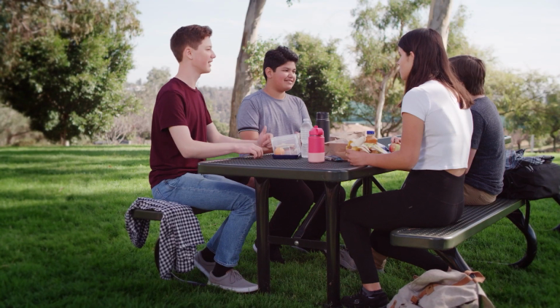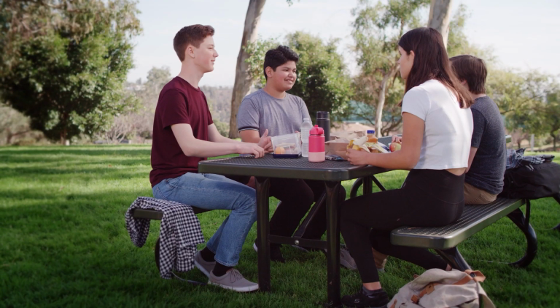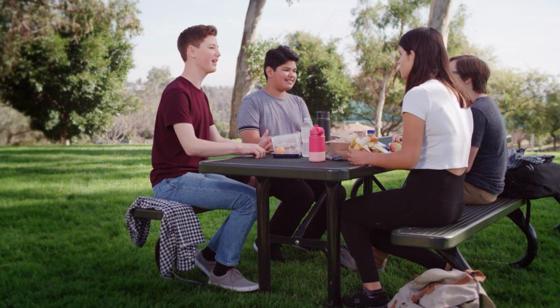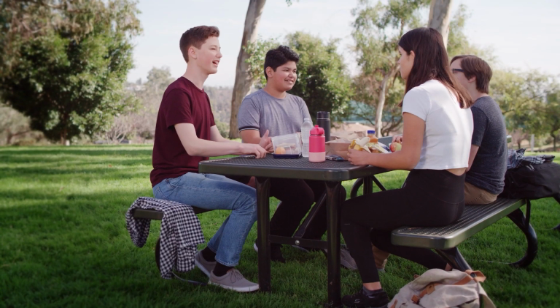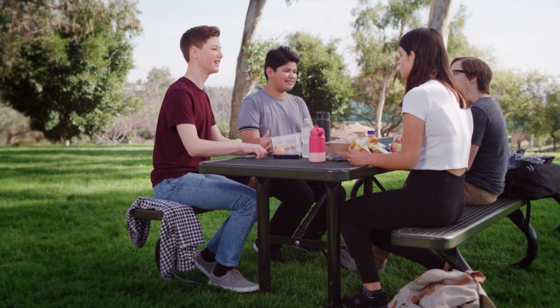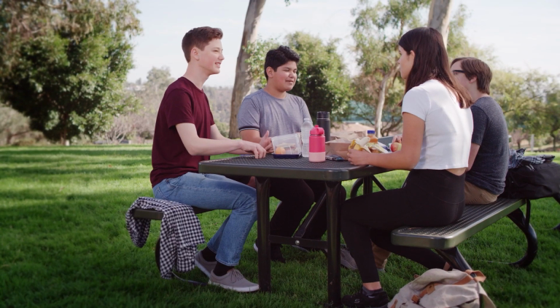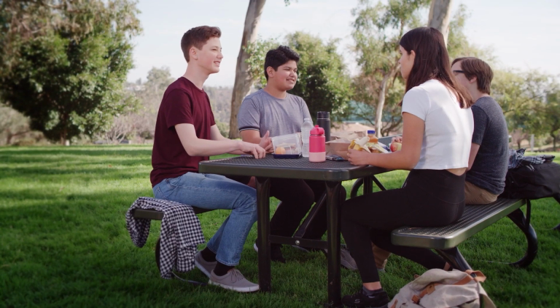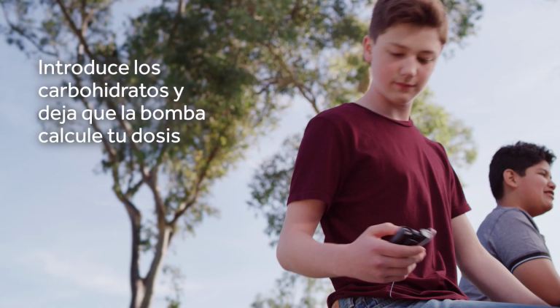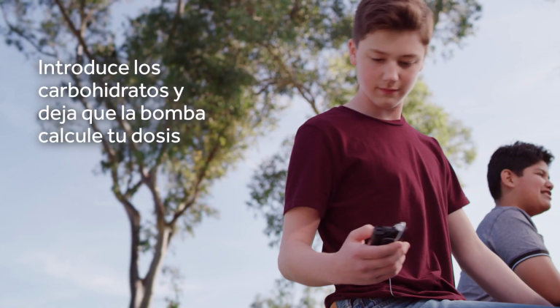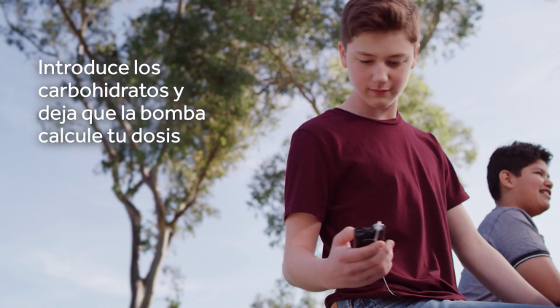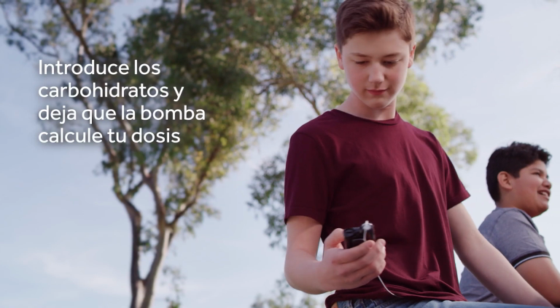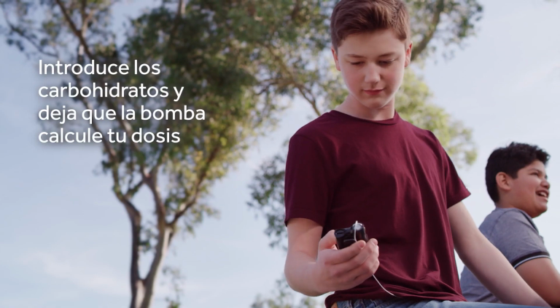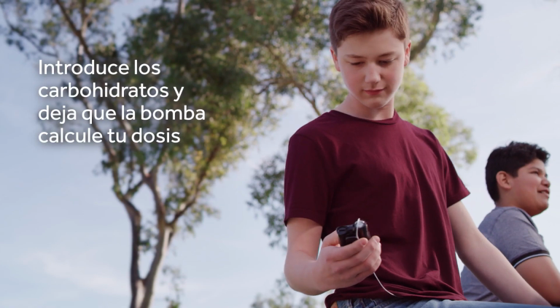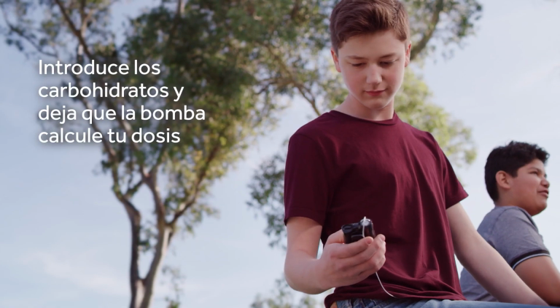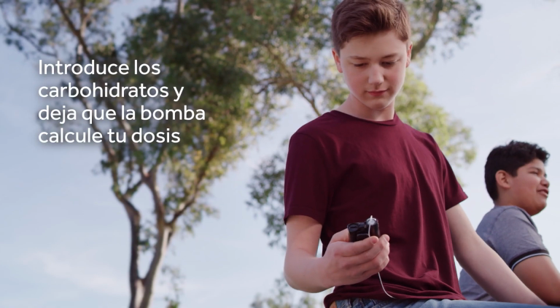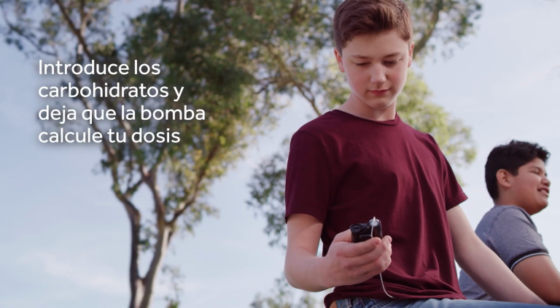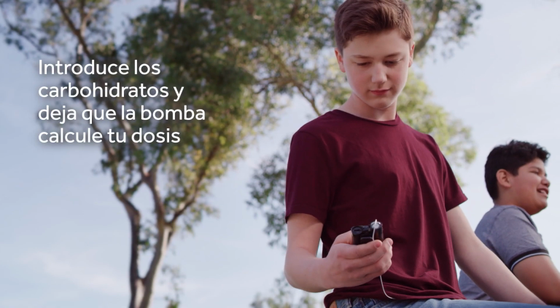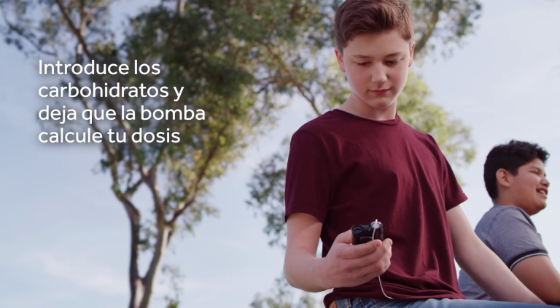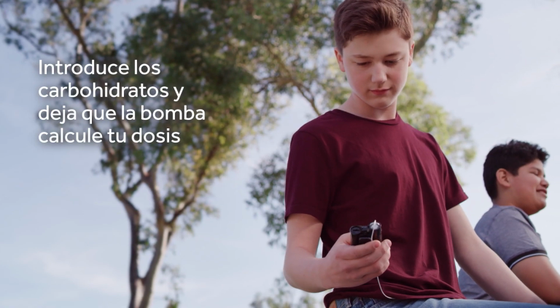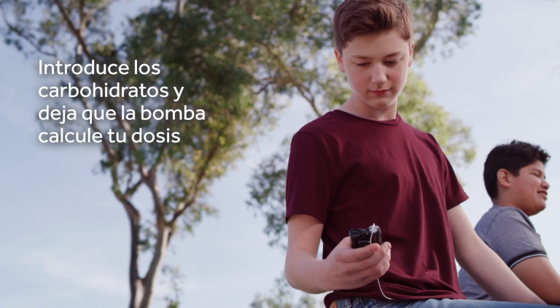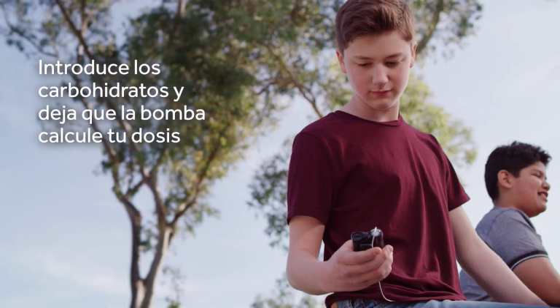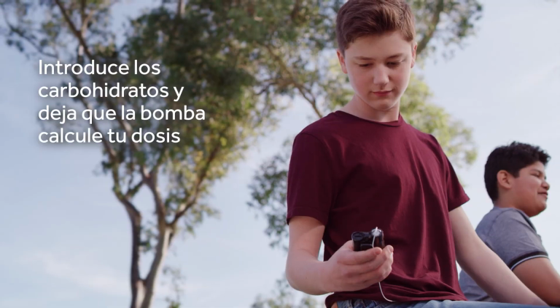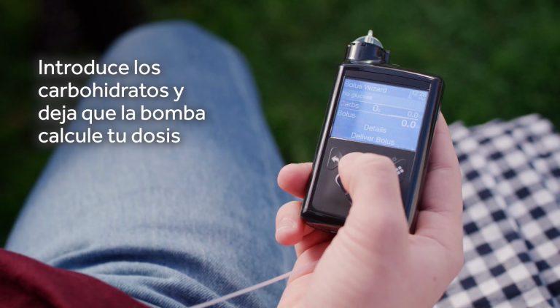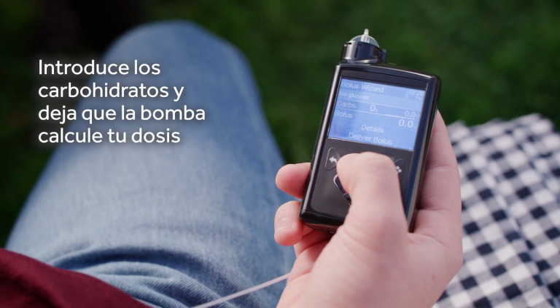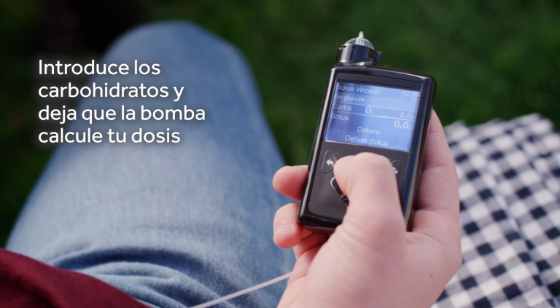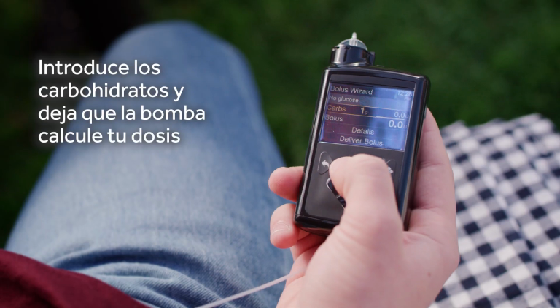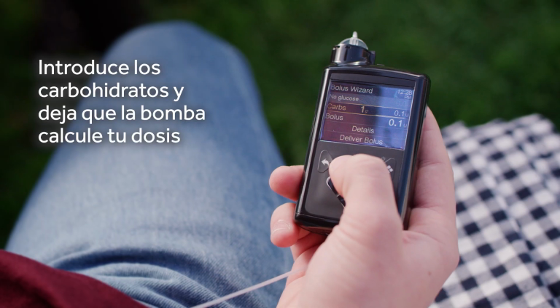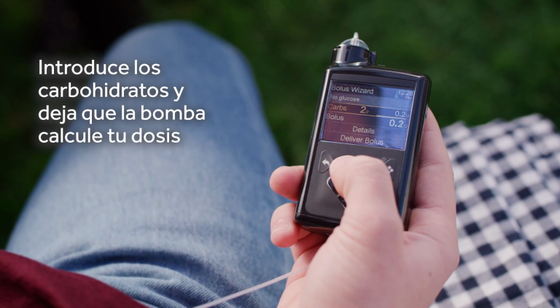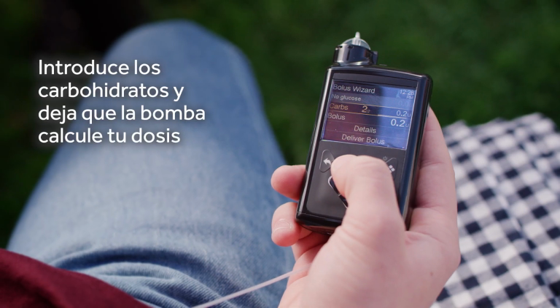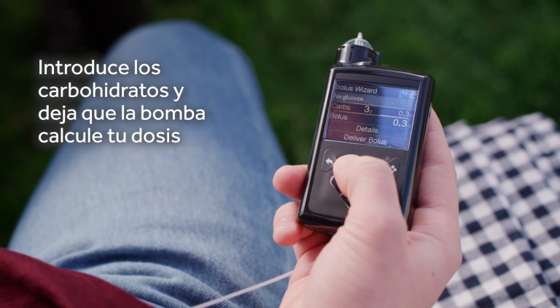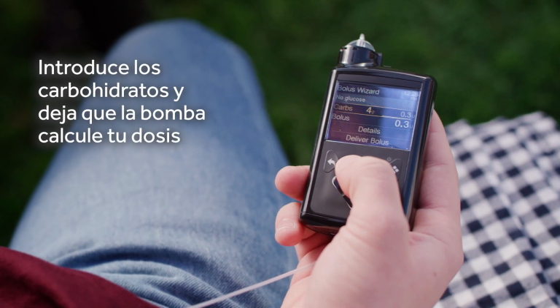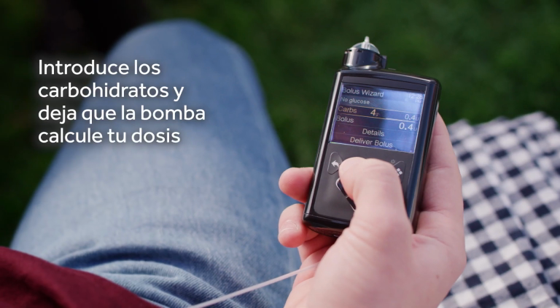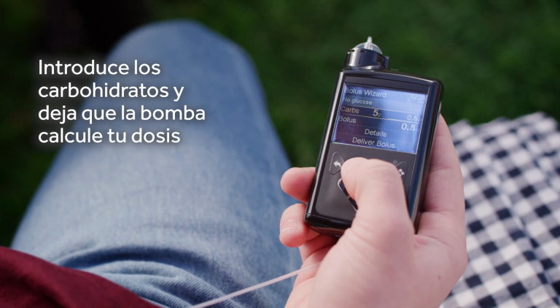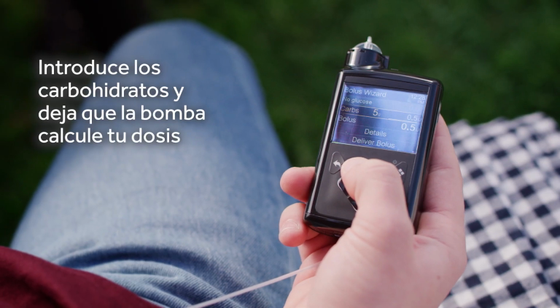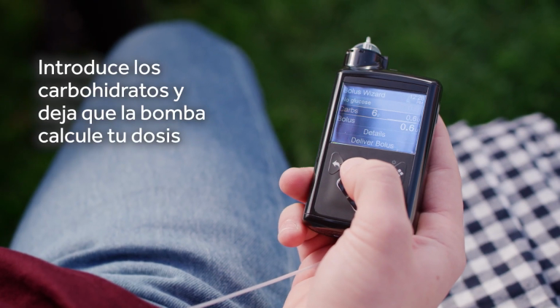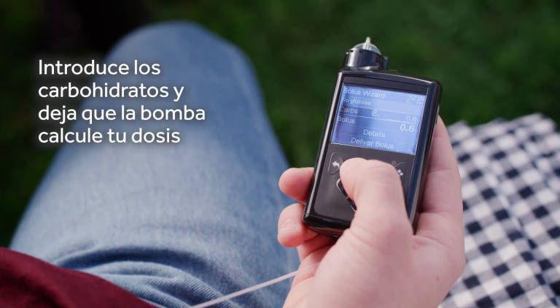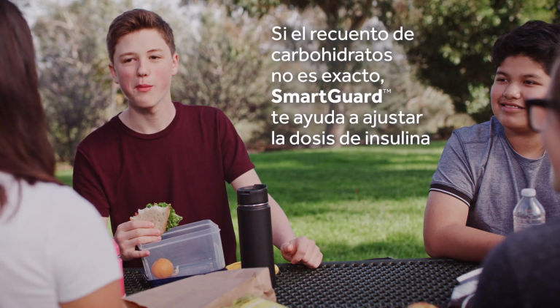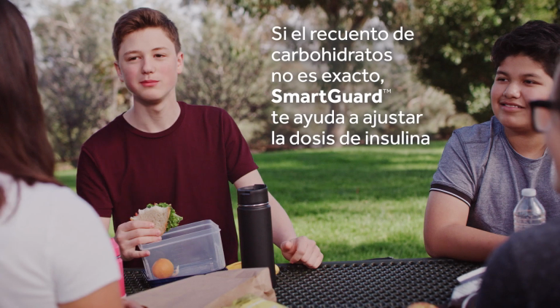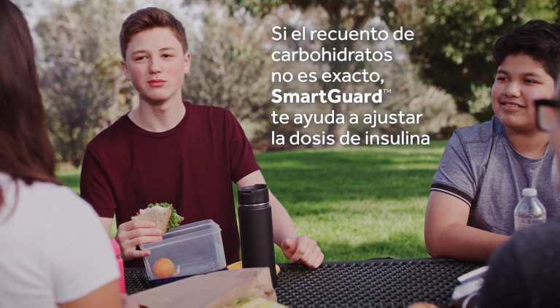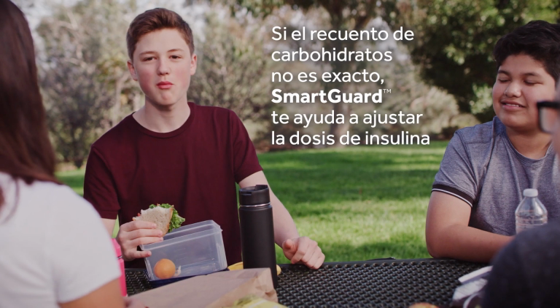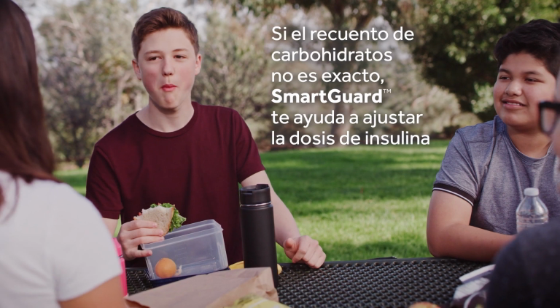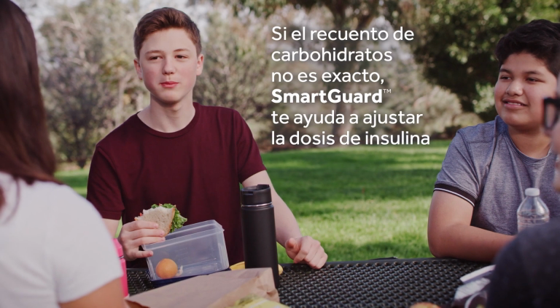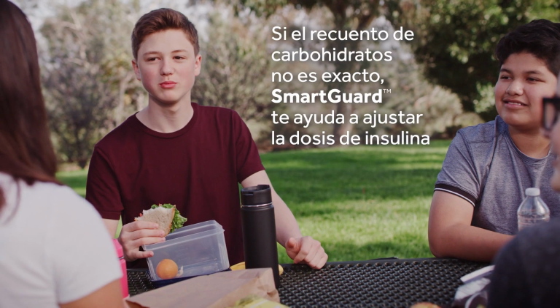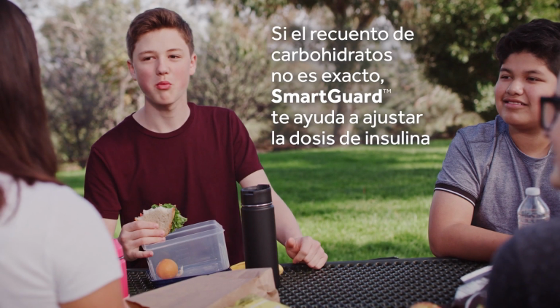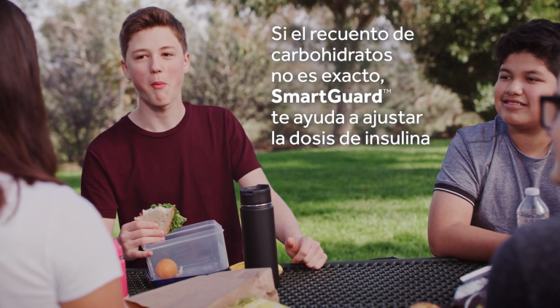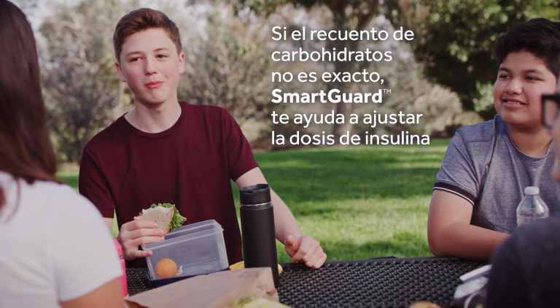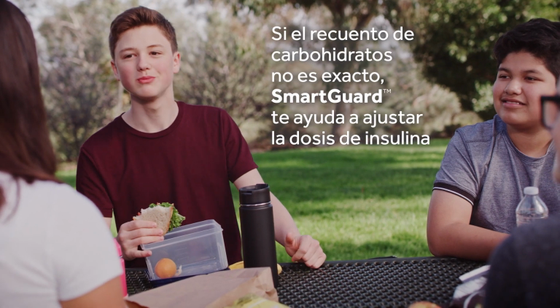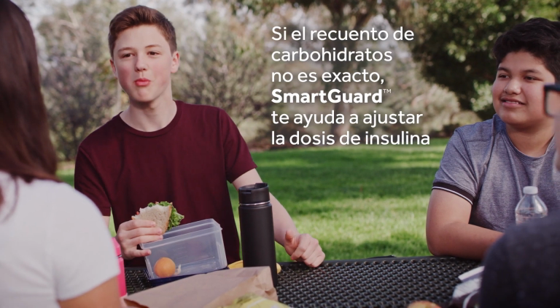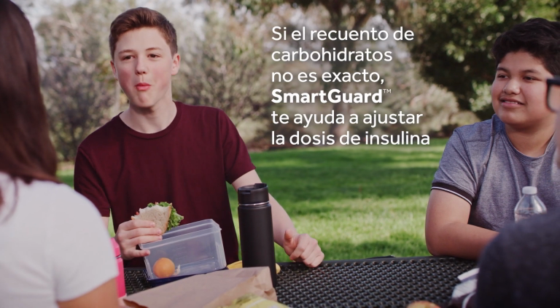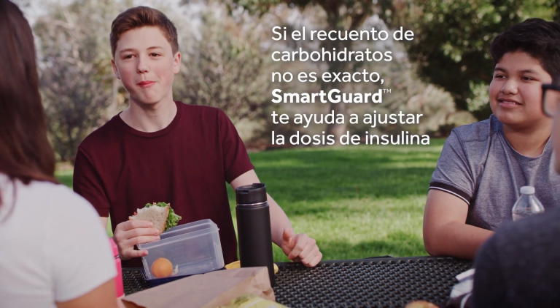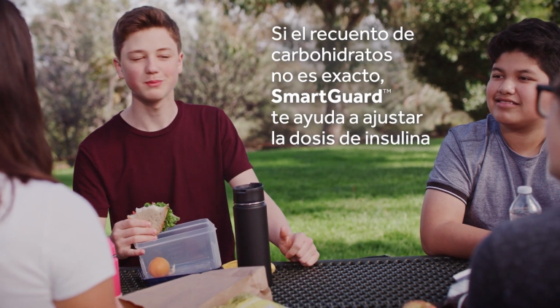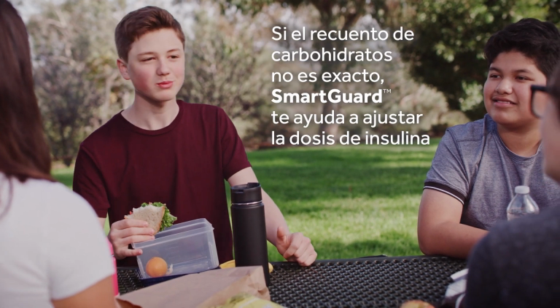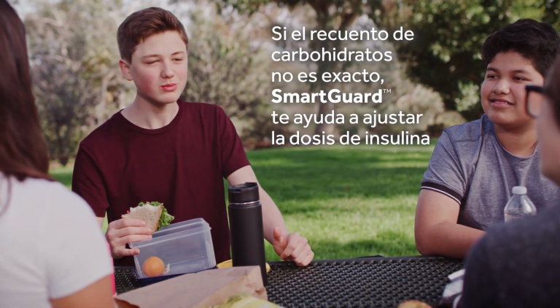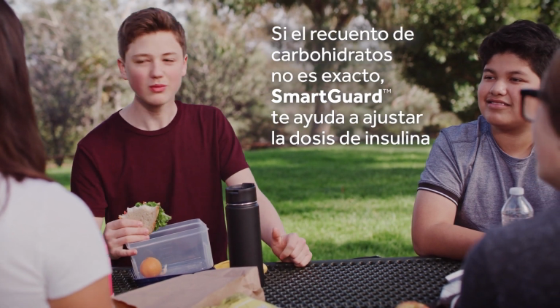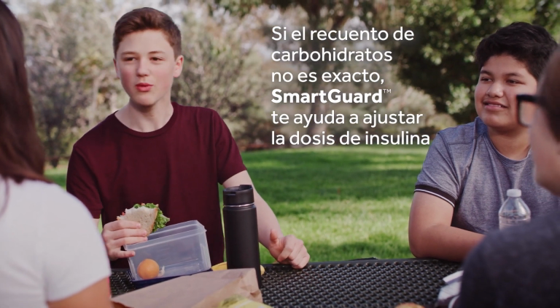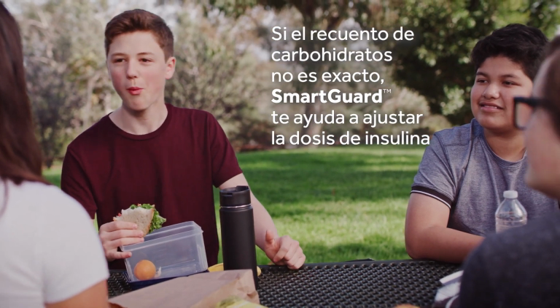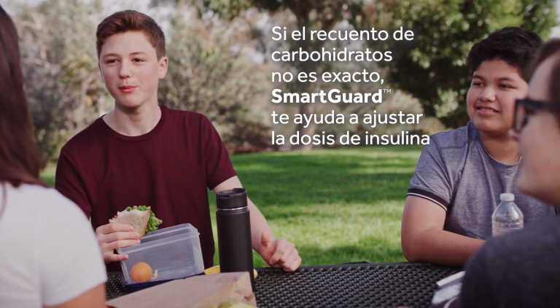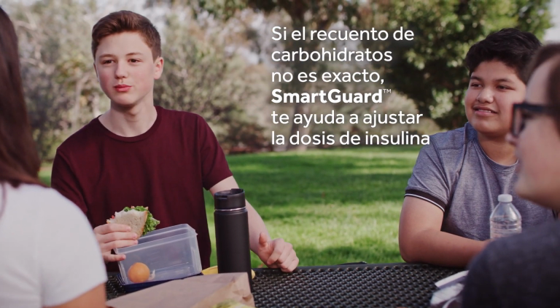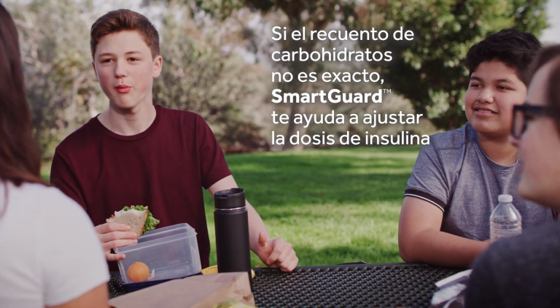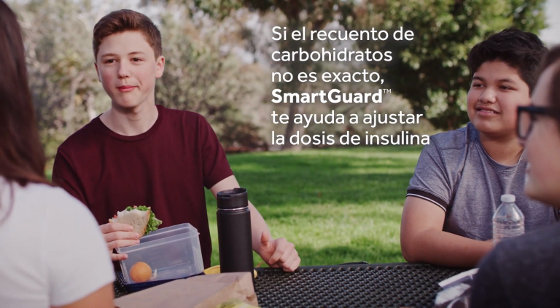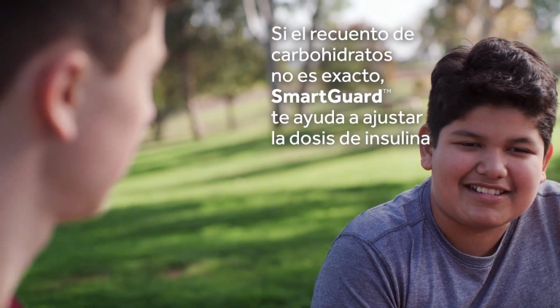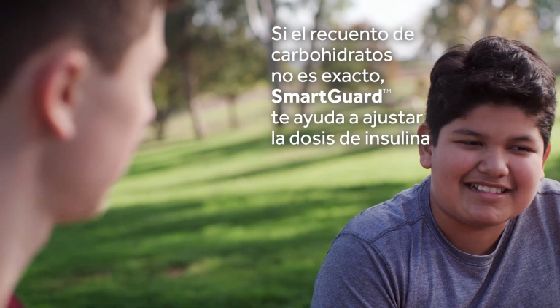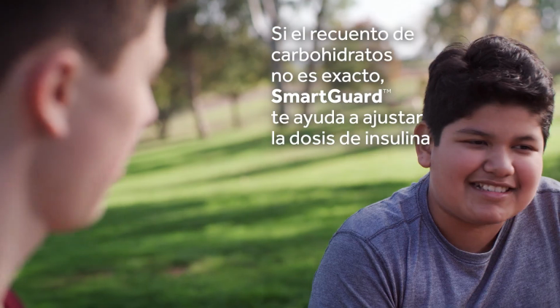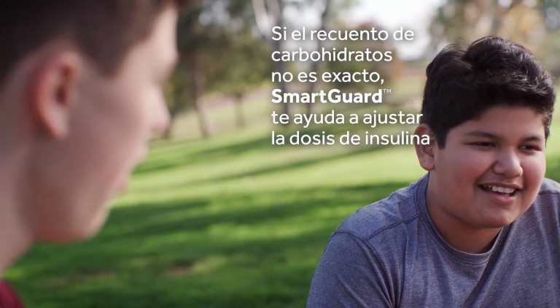Before a meal, simply enter your carbs and let the pump calculate your meal dose. If your carb count isn't exact, SmartGuard Tech helps adjust for it.